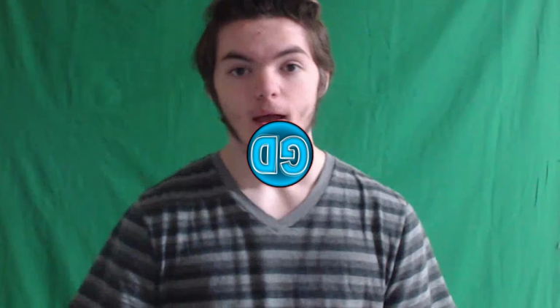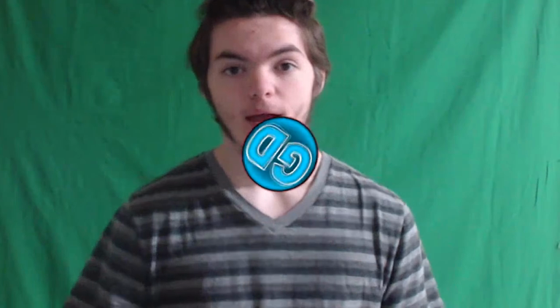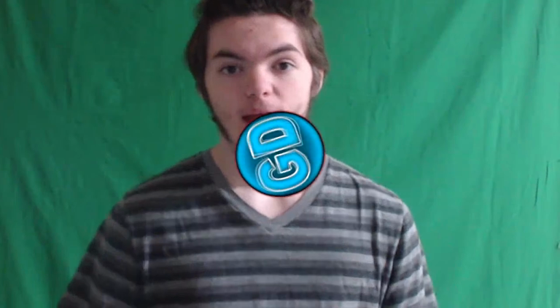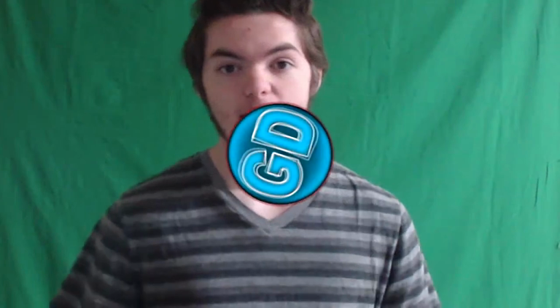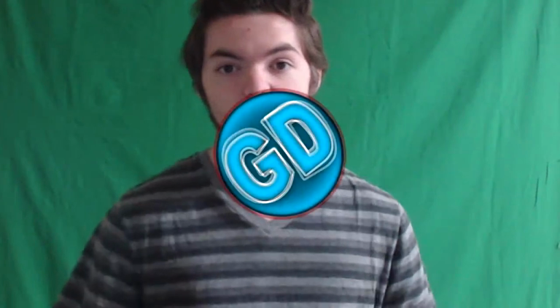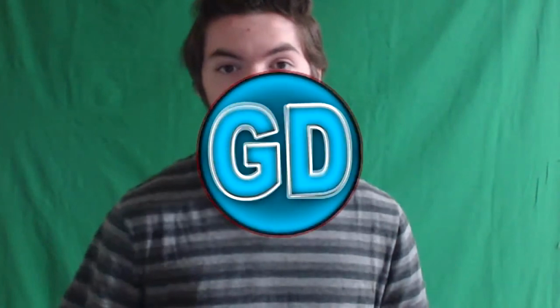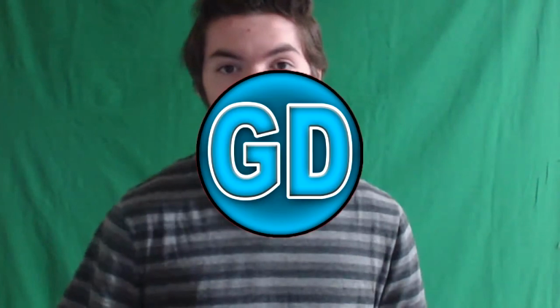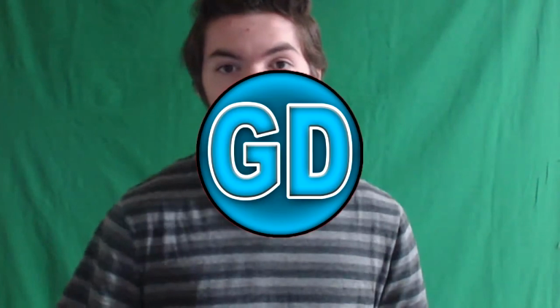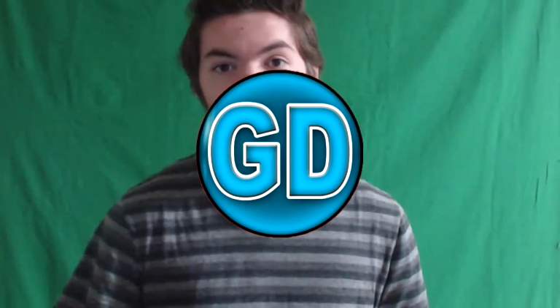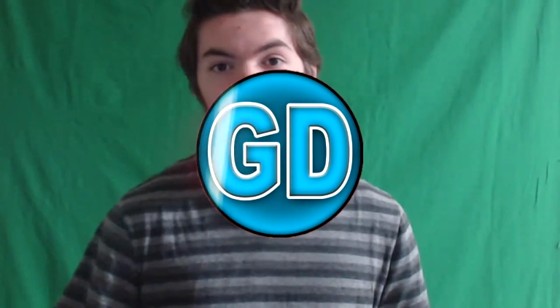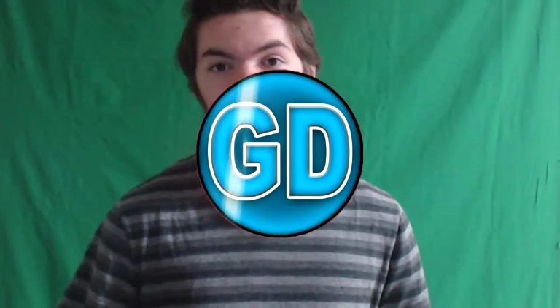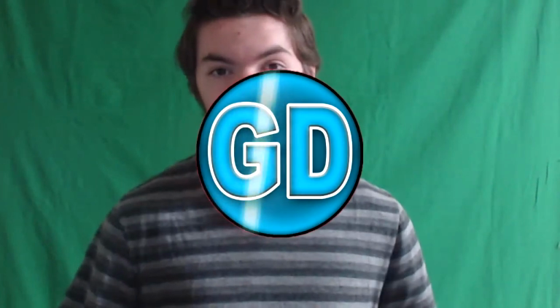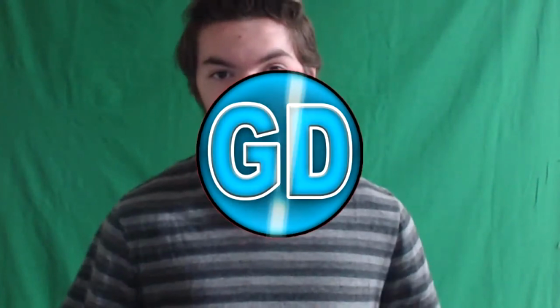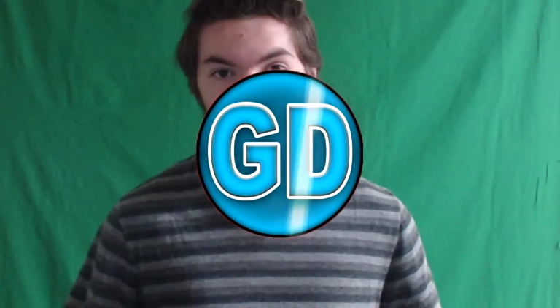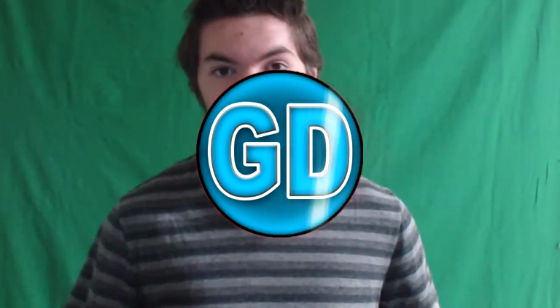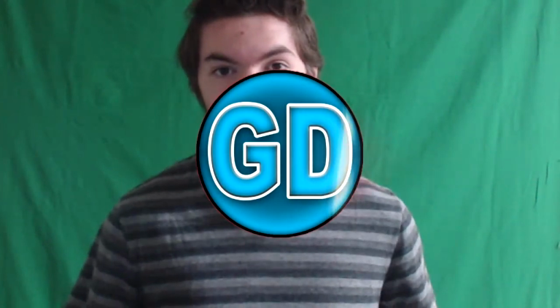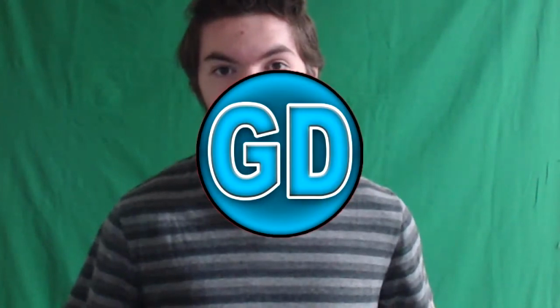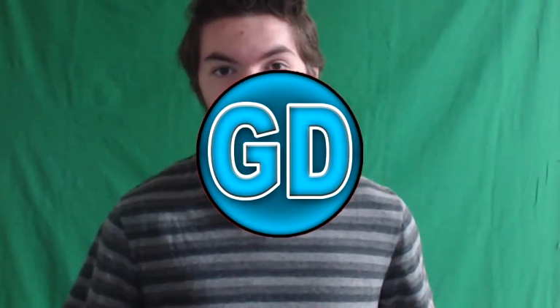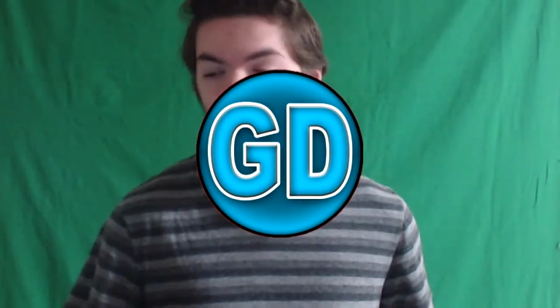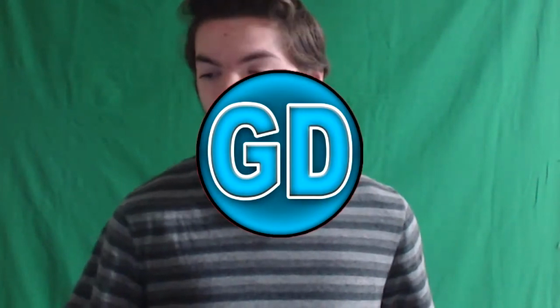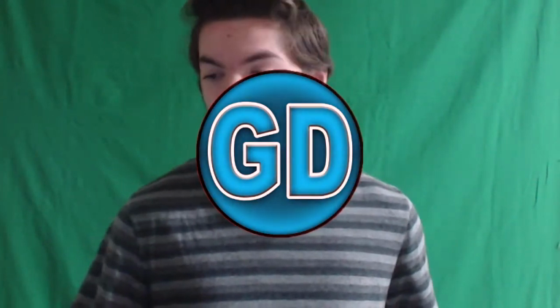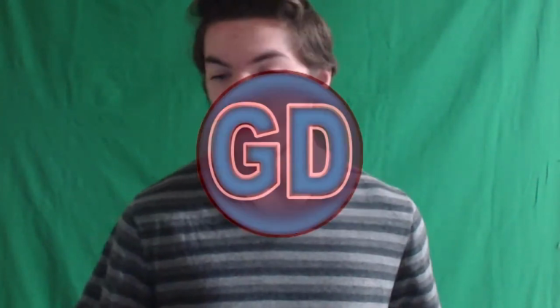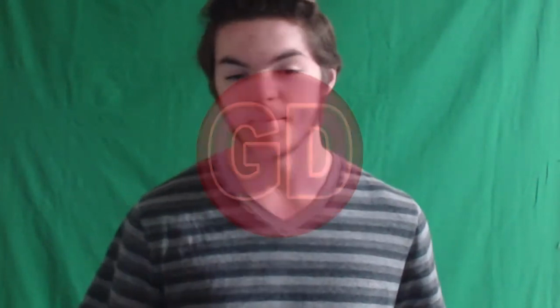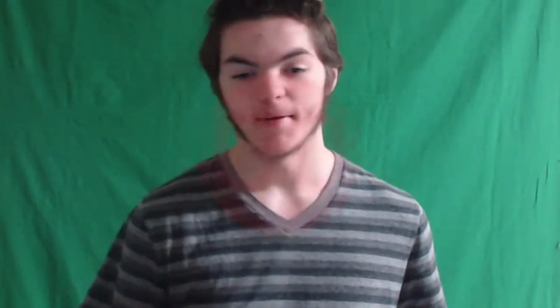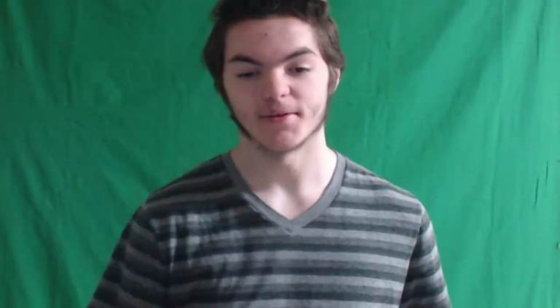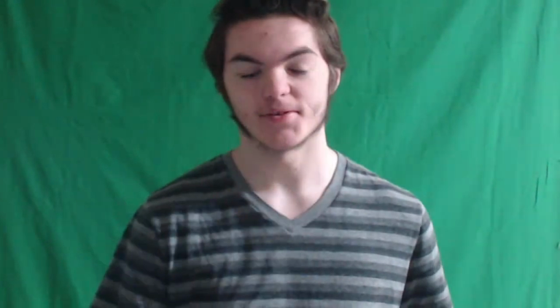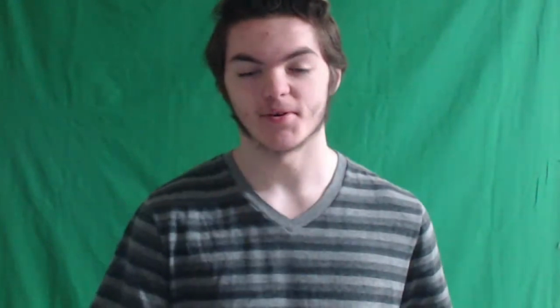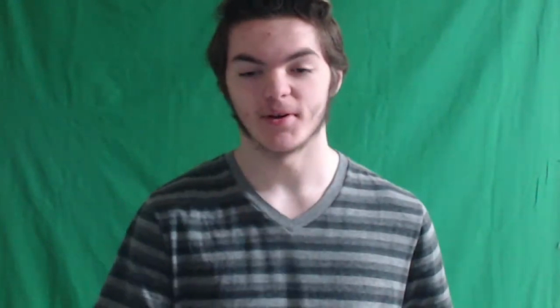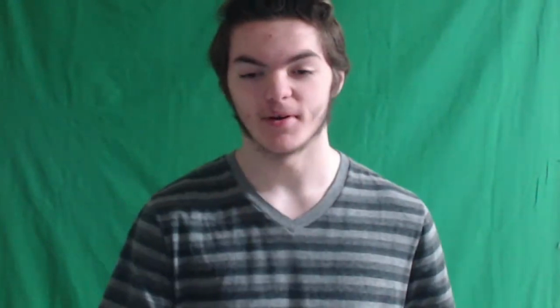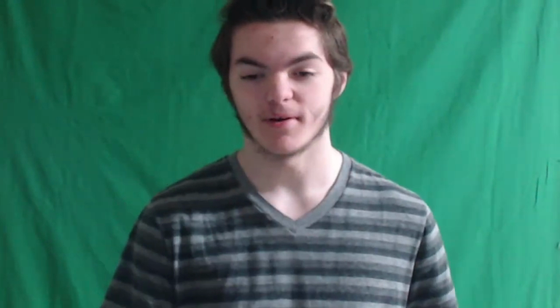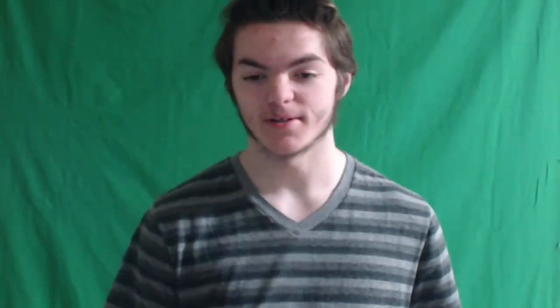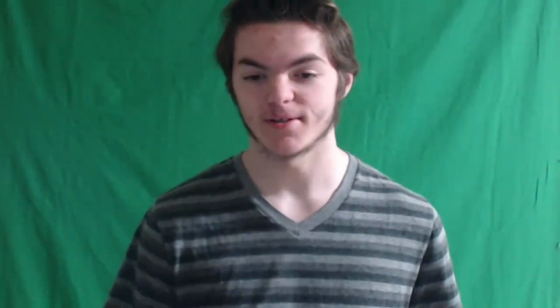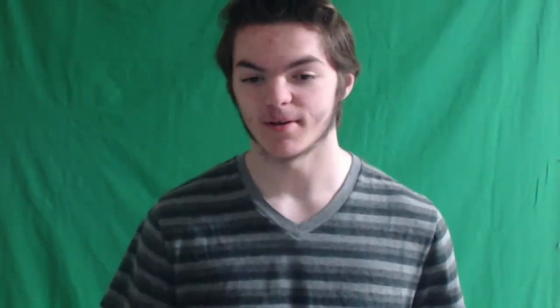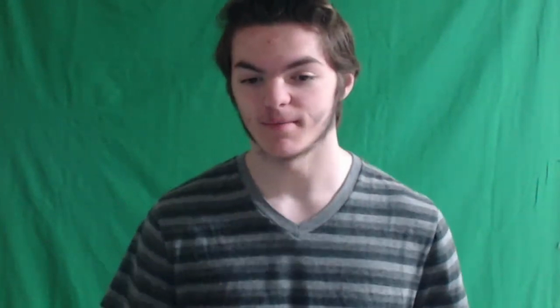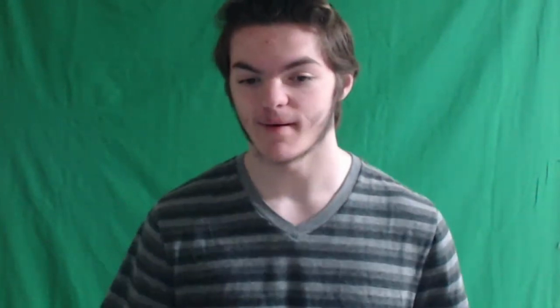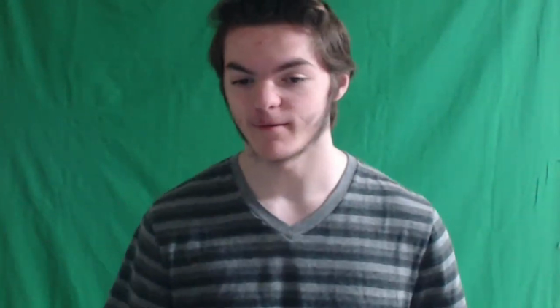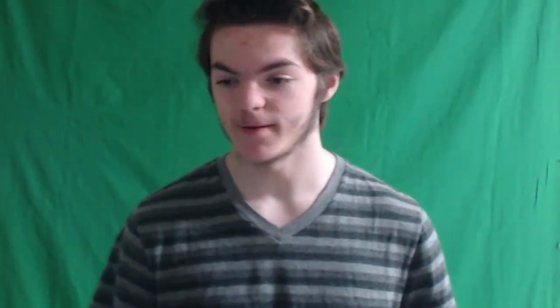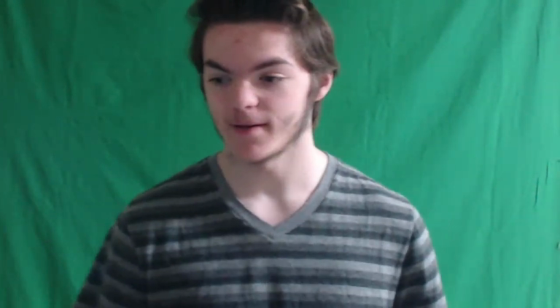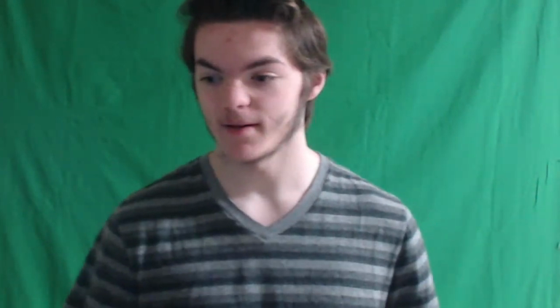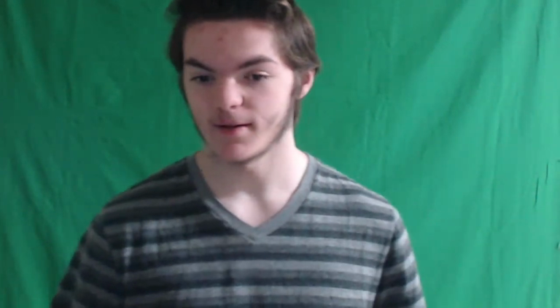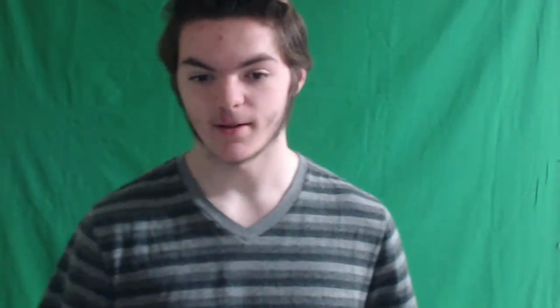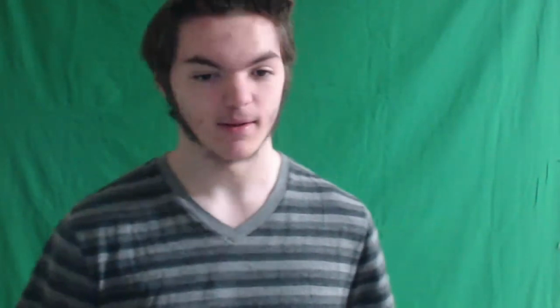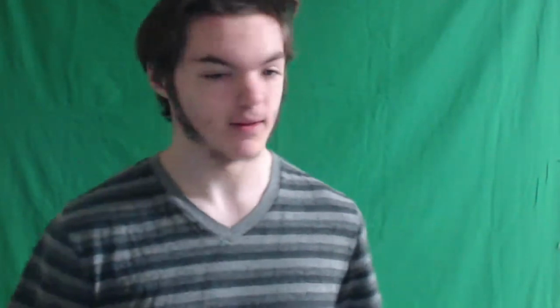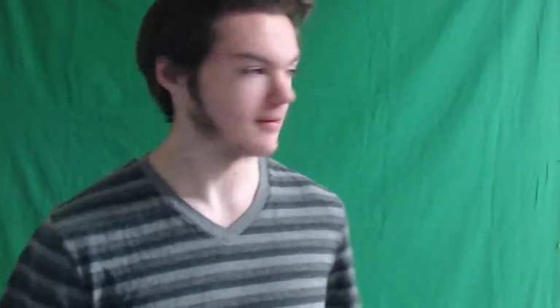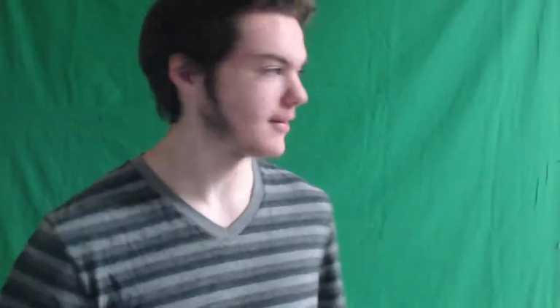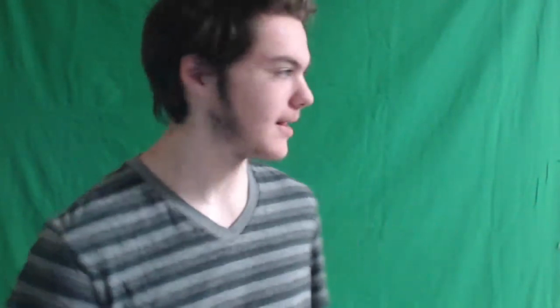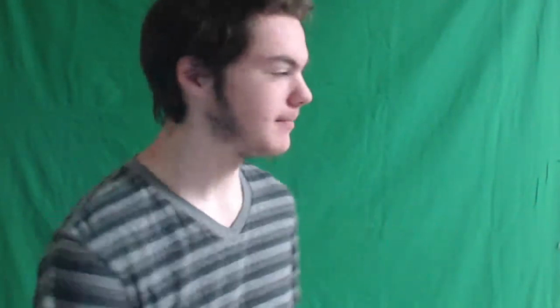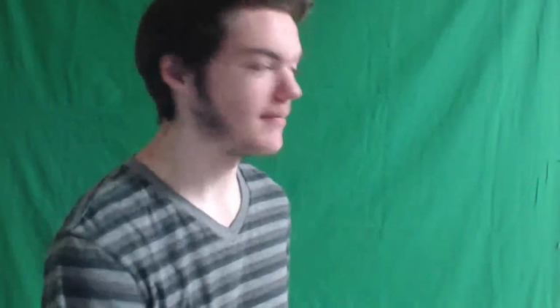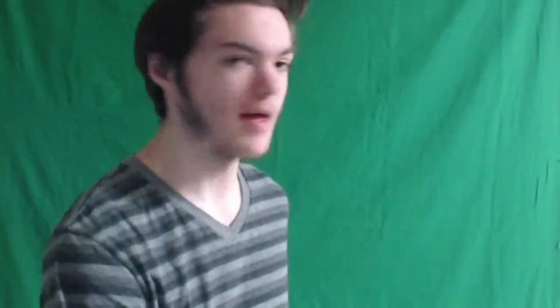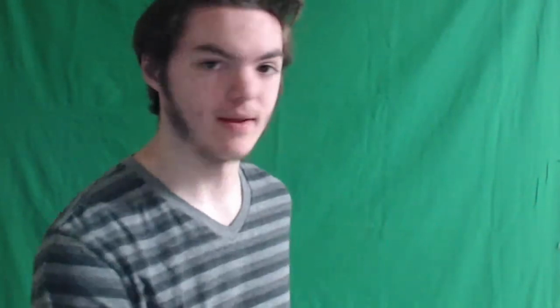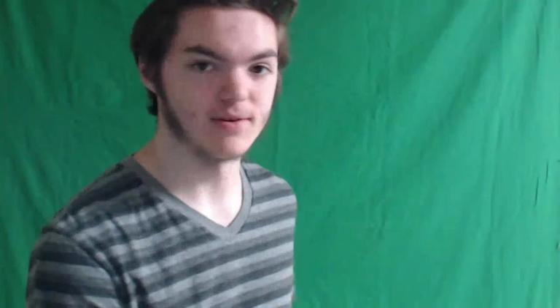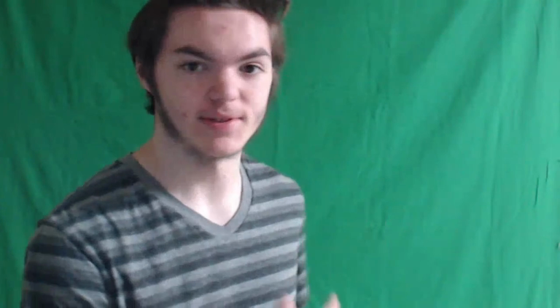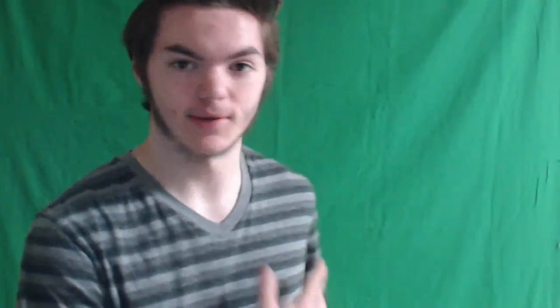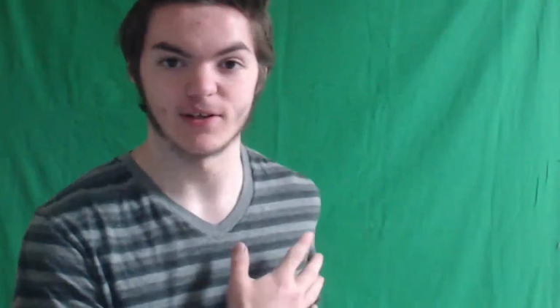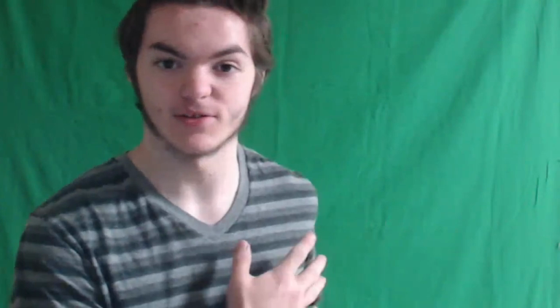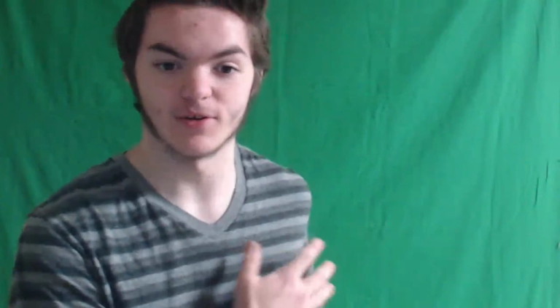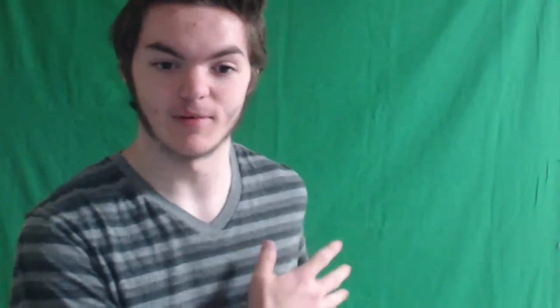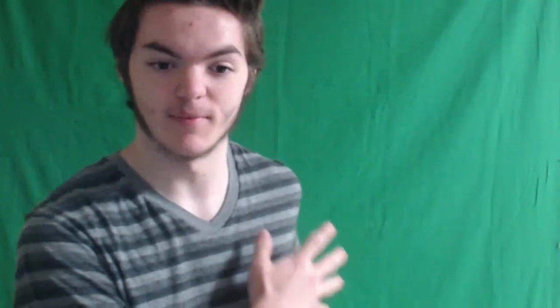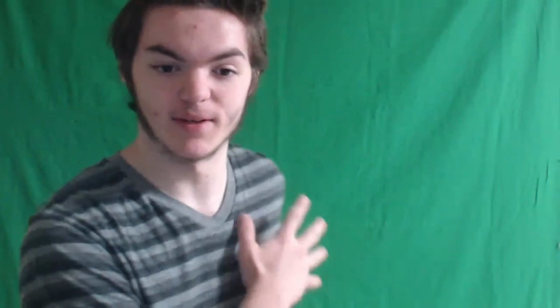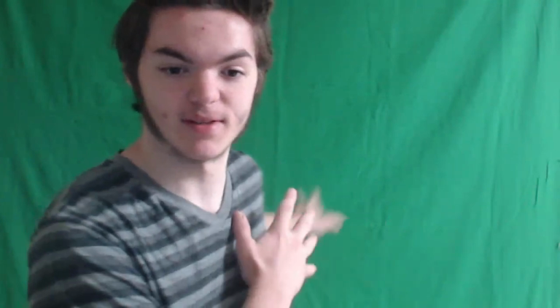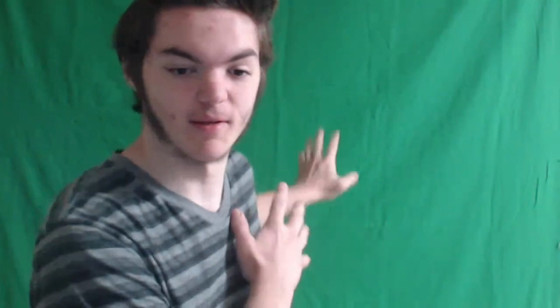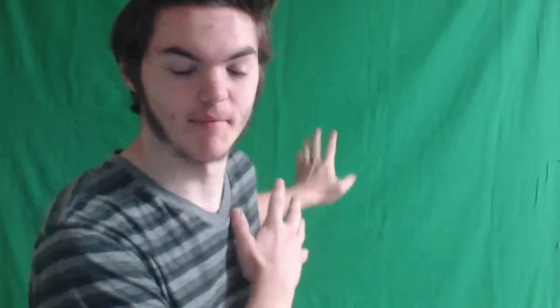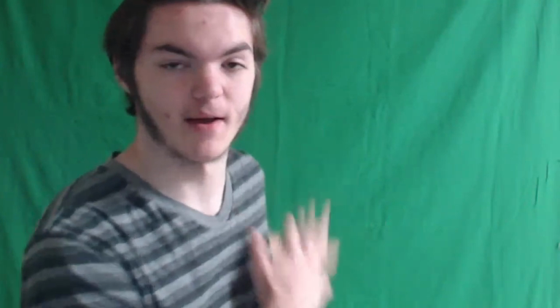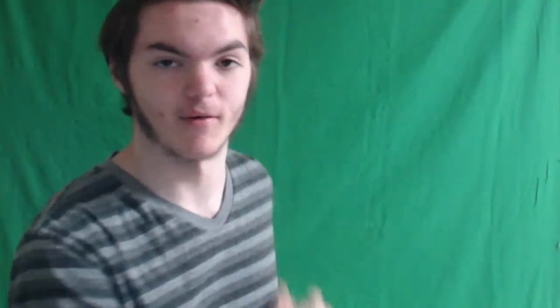Hey there, DiamondArm with General Diamond Air. I'm in the studio as you can probably tell — not using the green screen, but it's in the background.